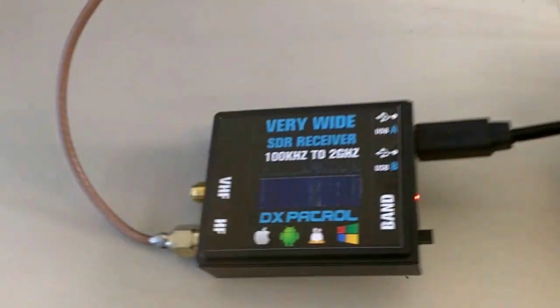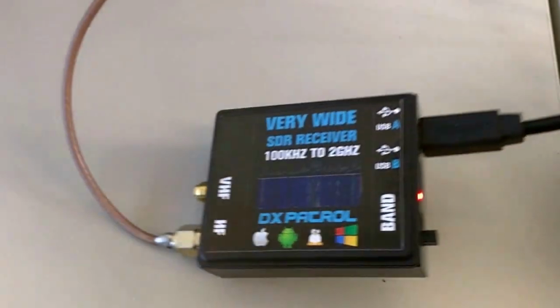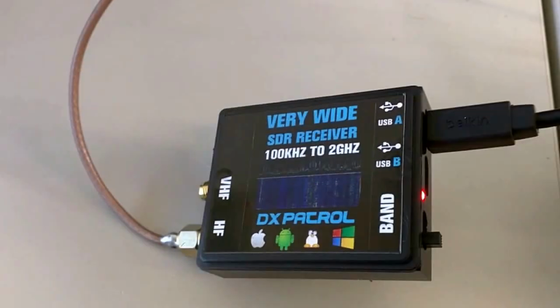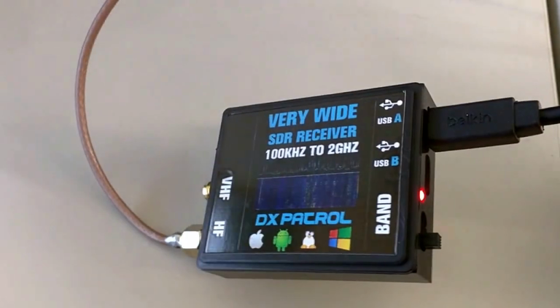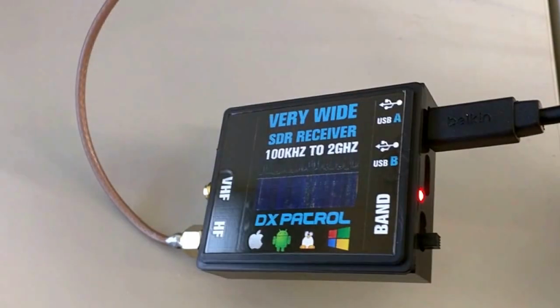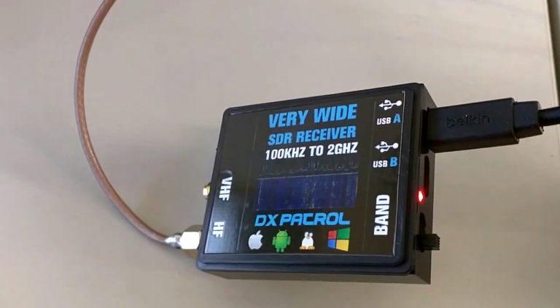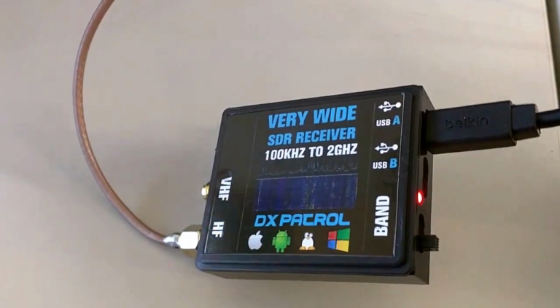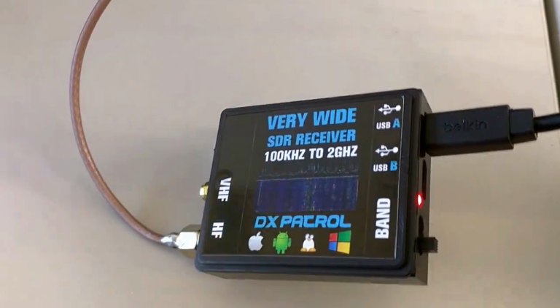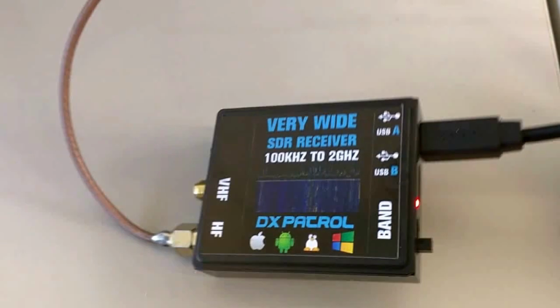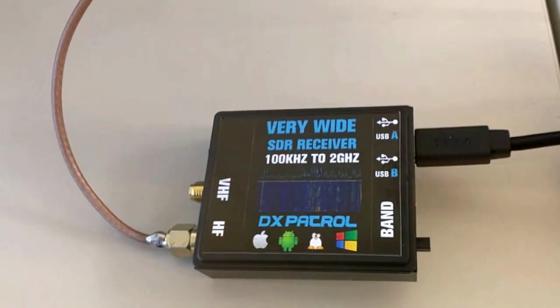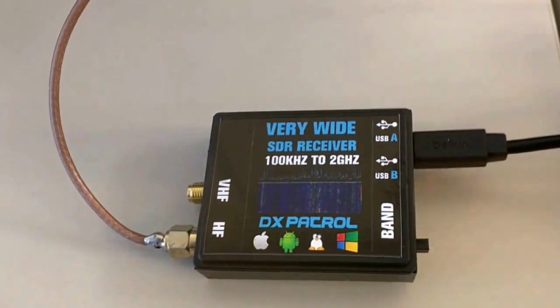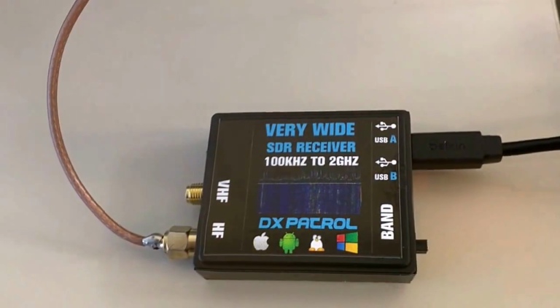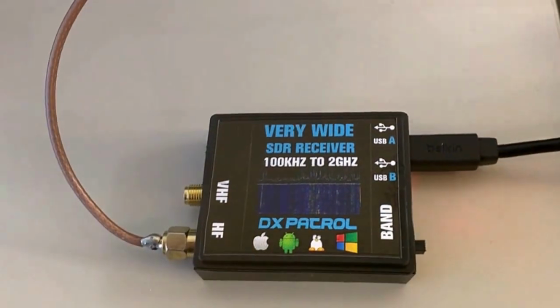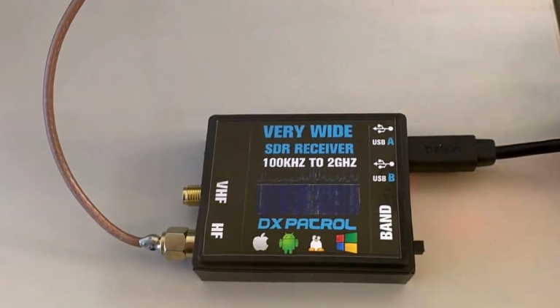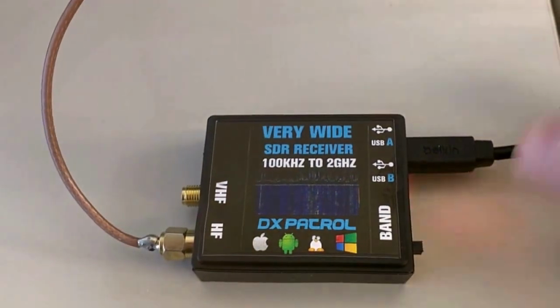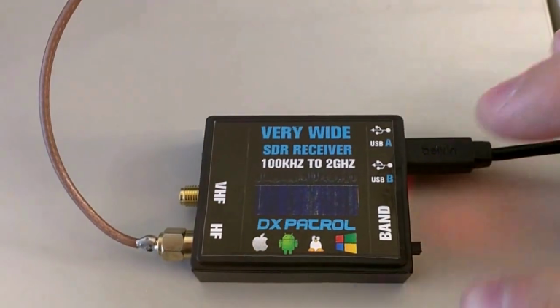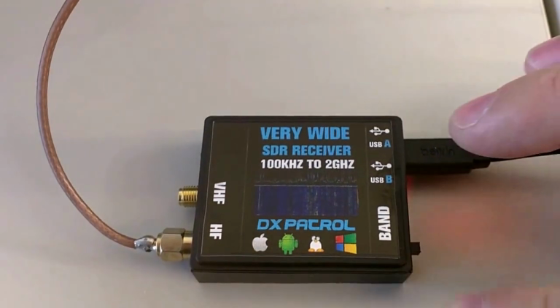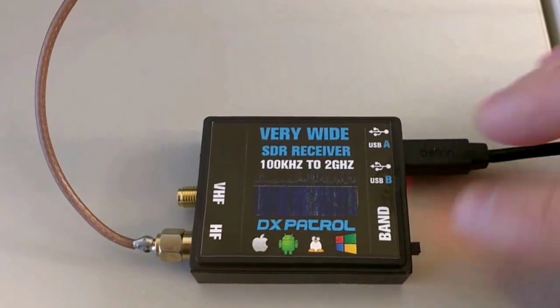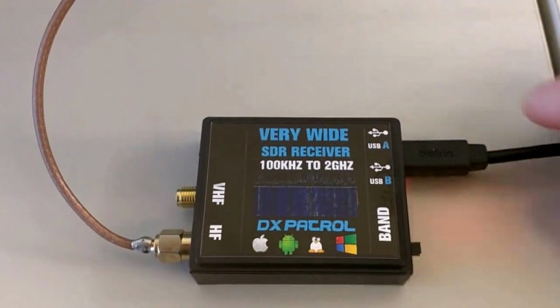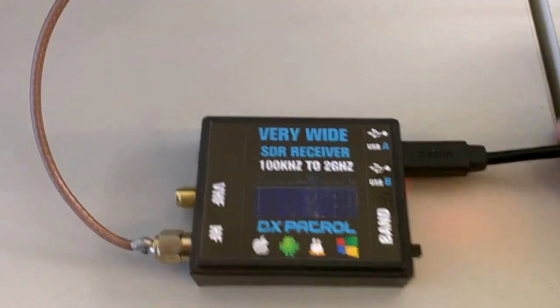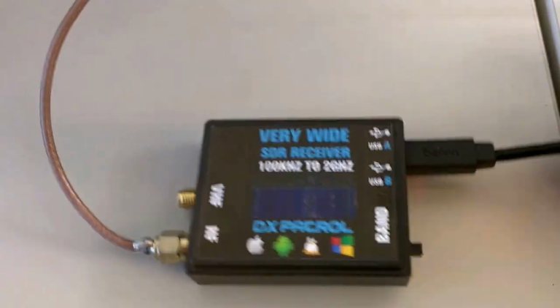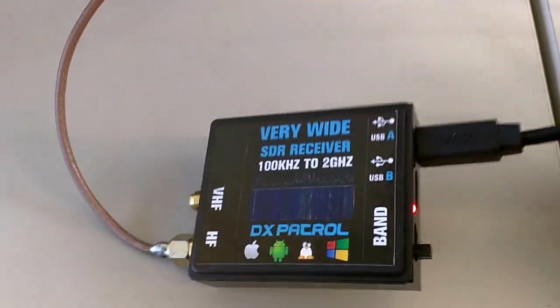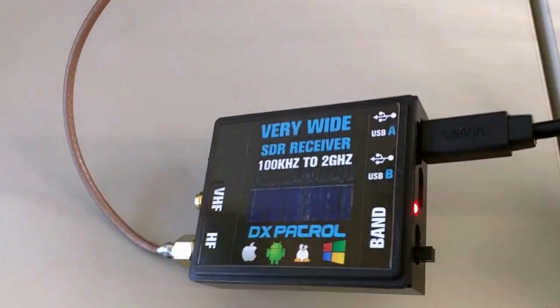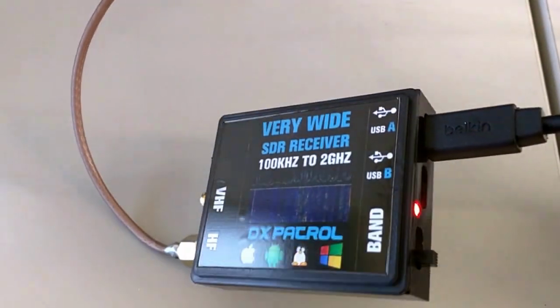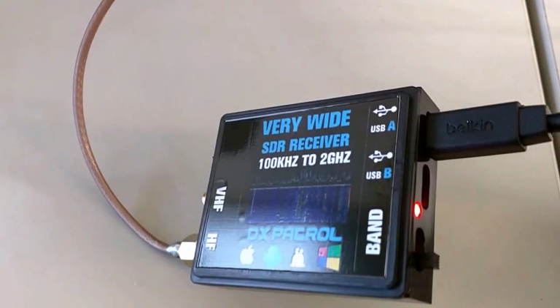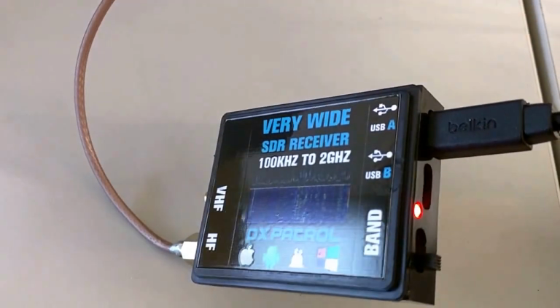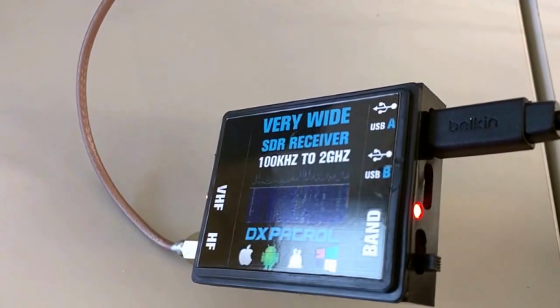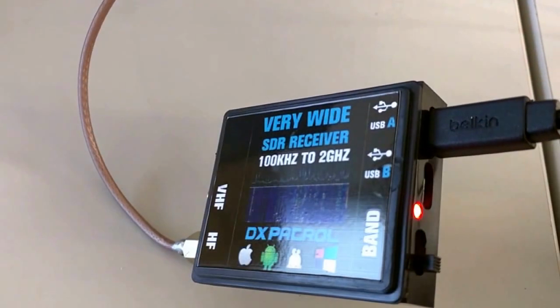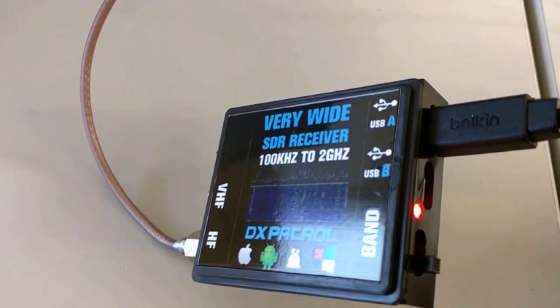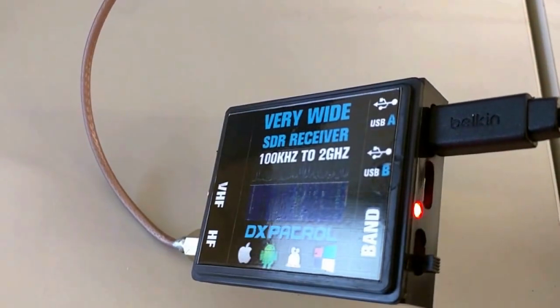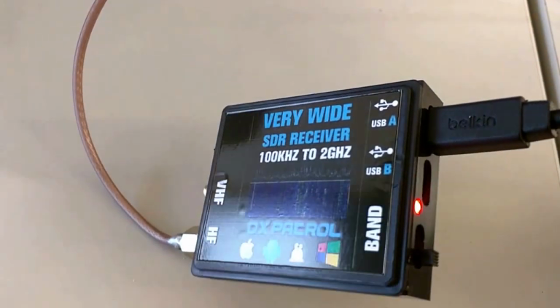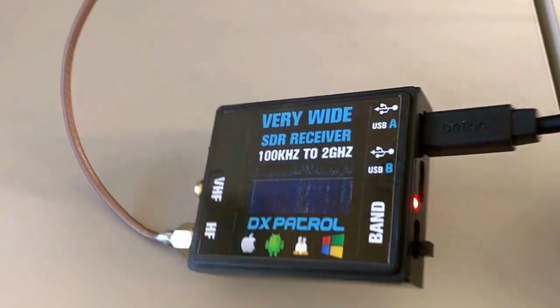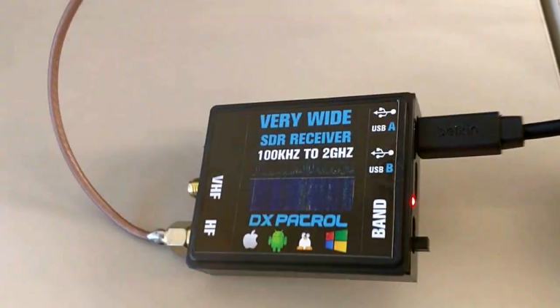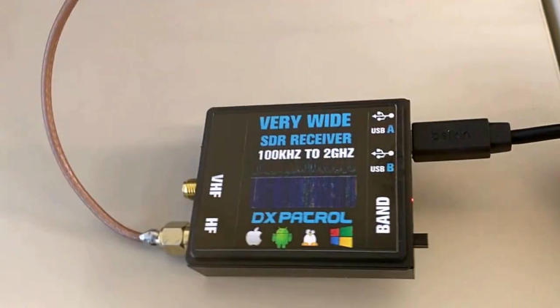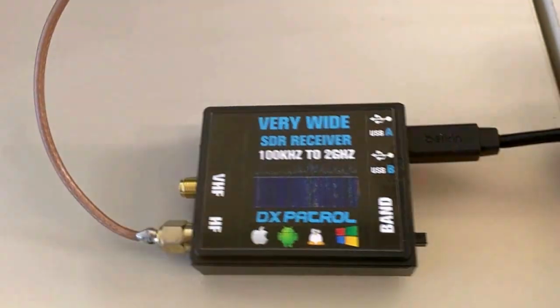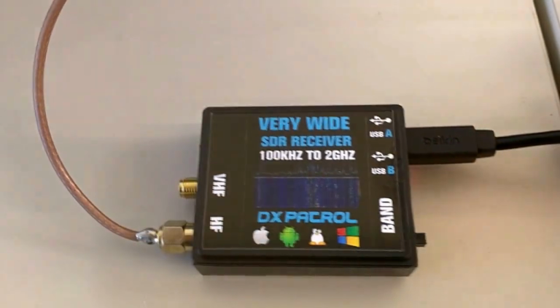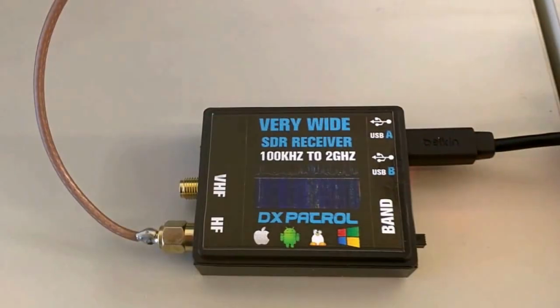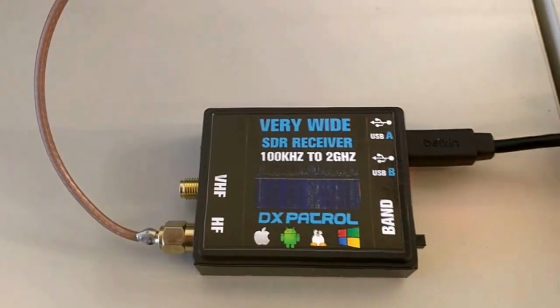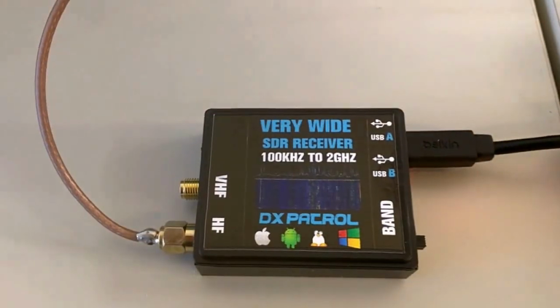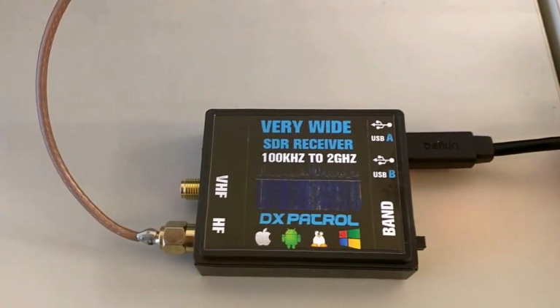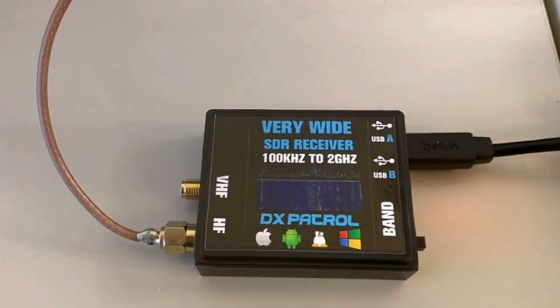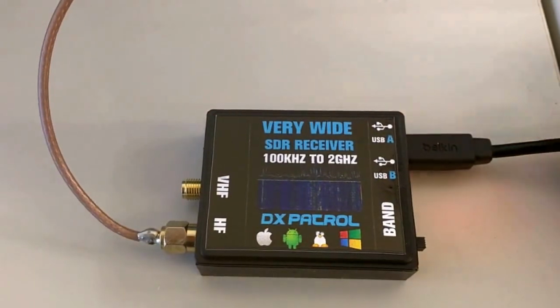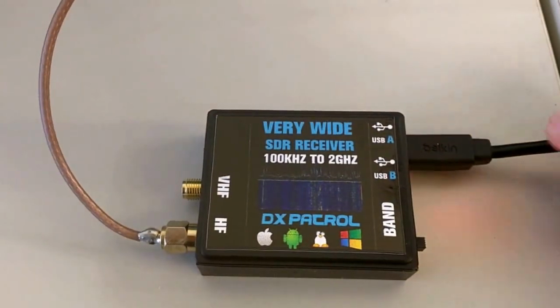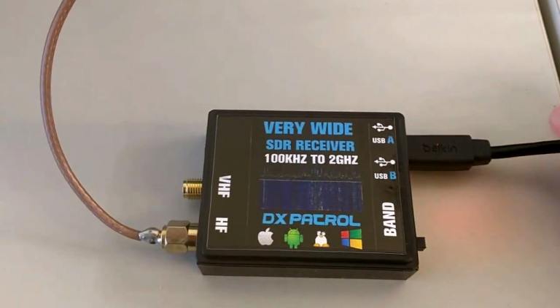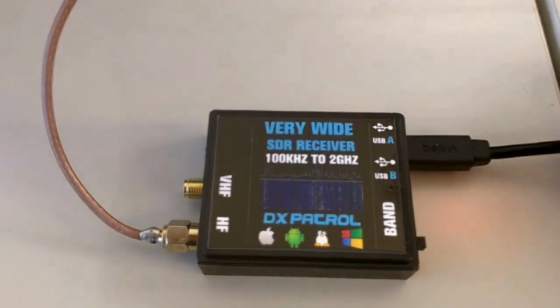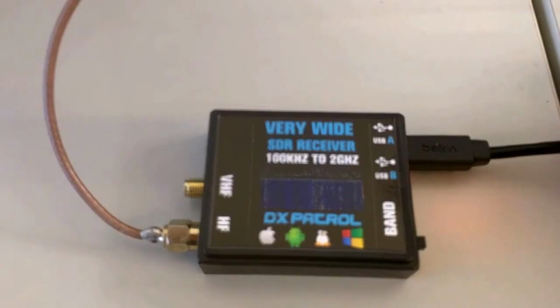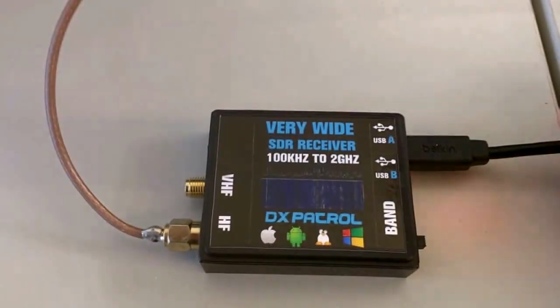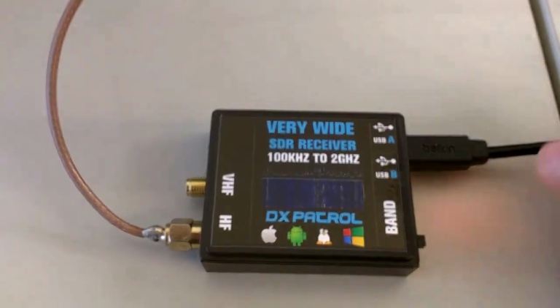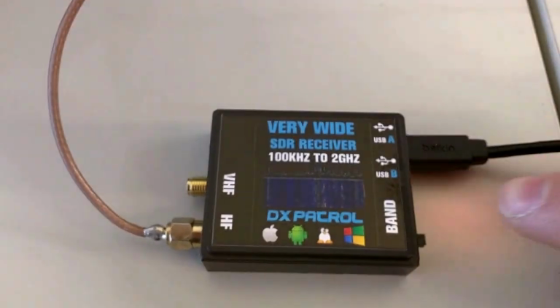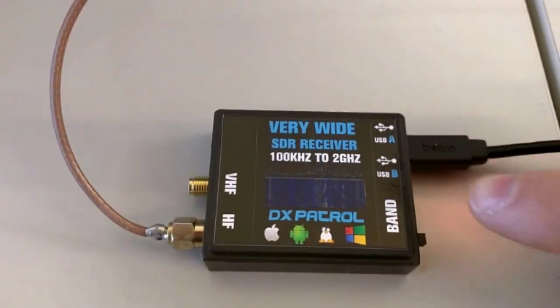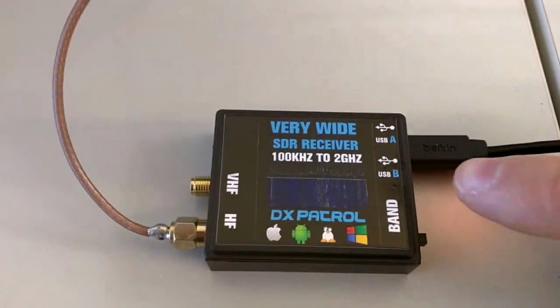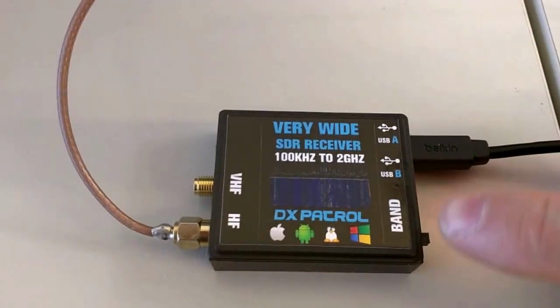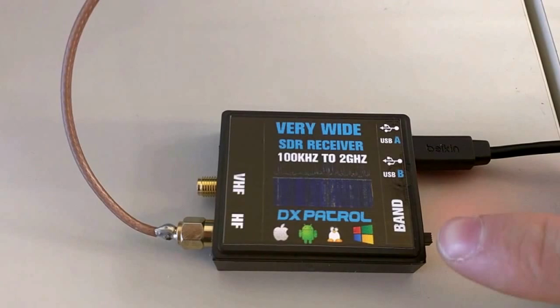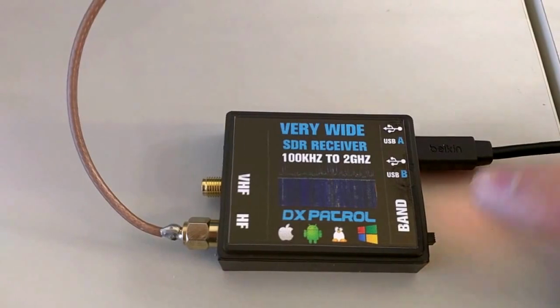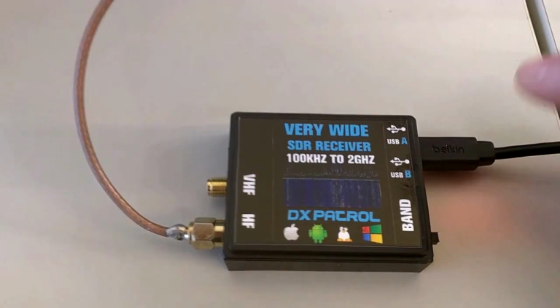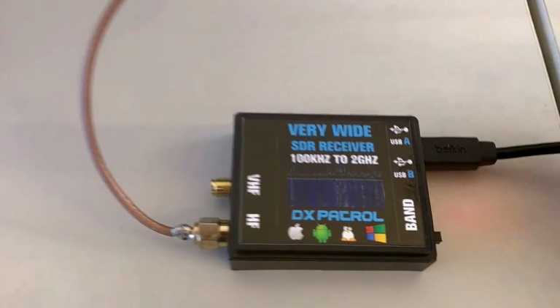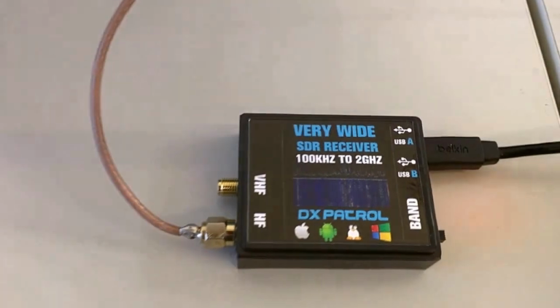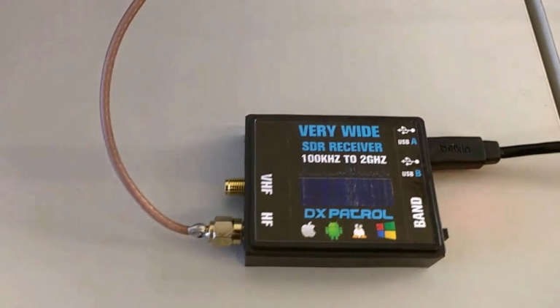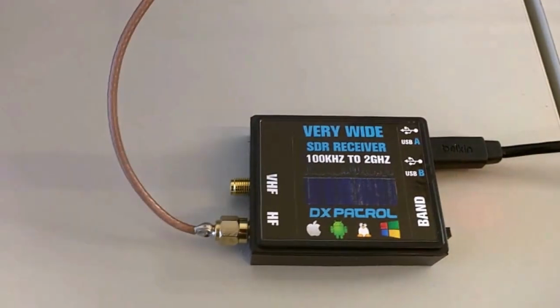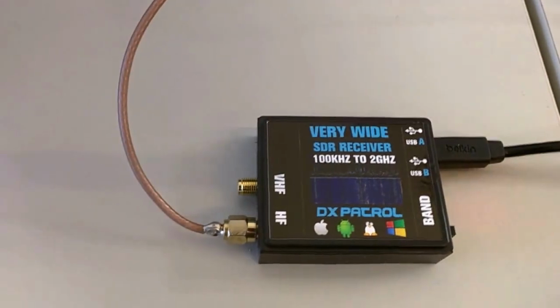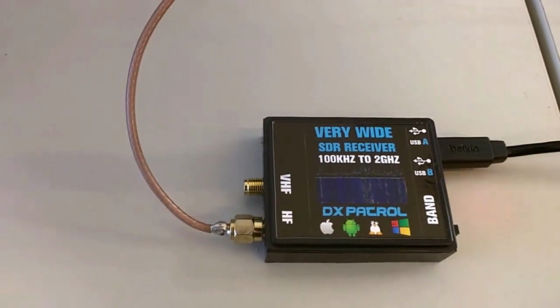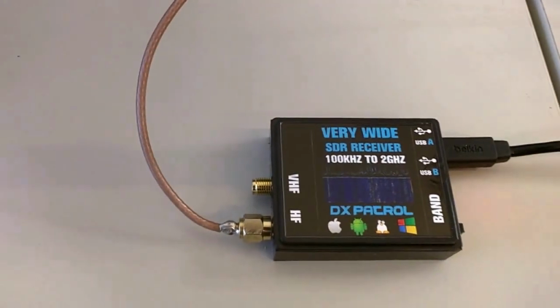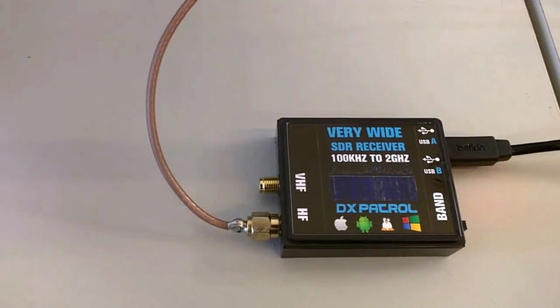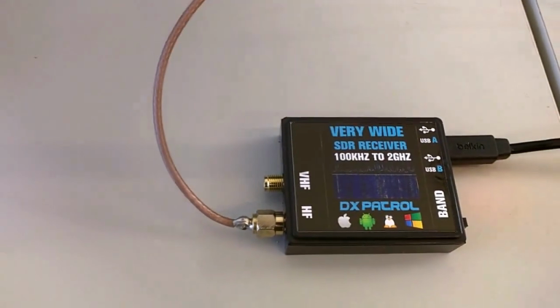You can see it's connected to the USB, the red LED is on, so that means it's on HF.